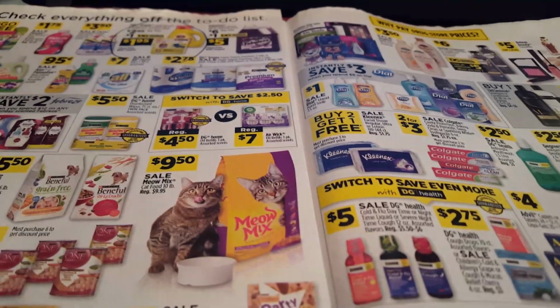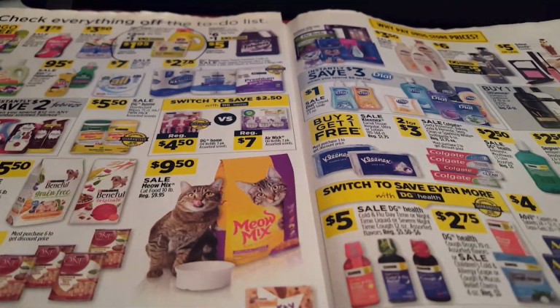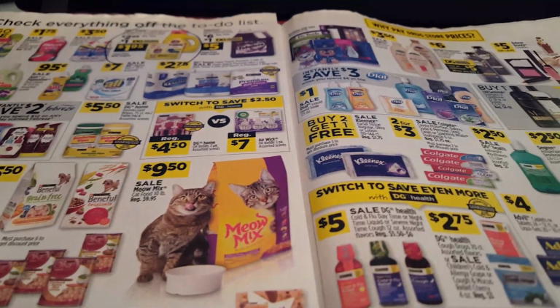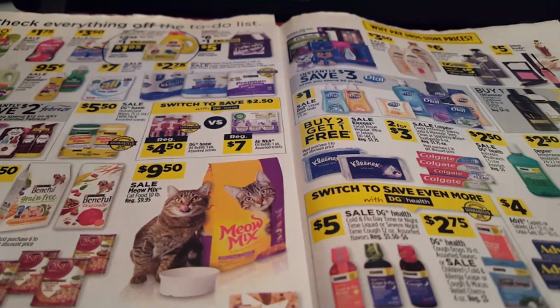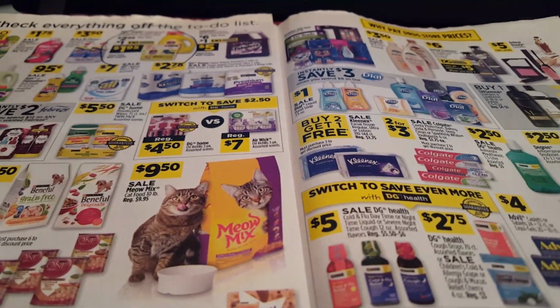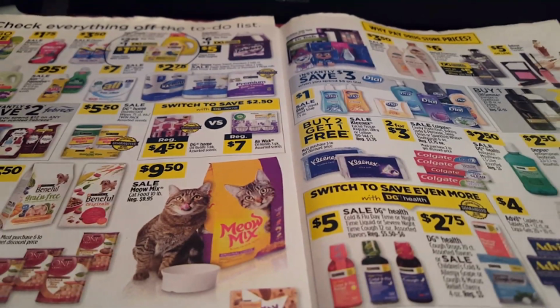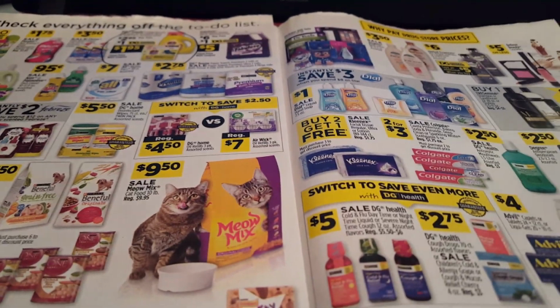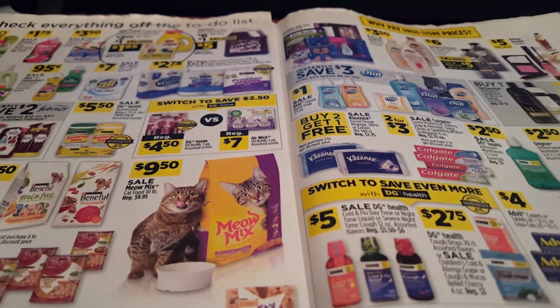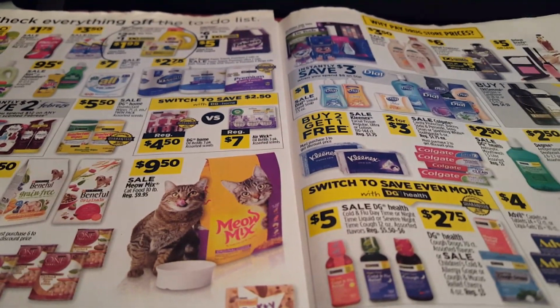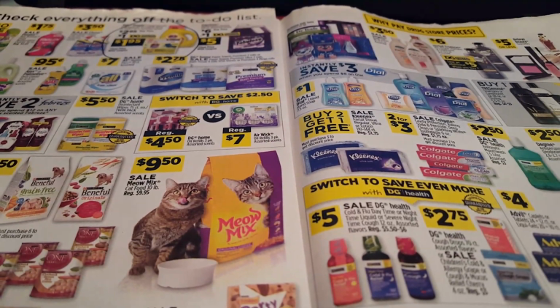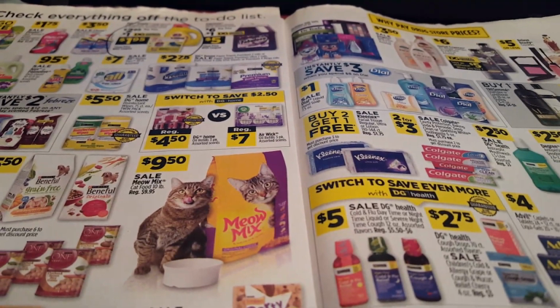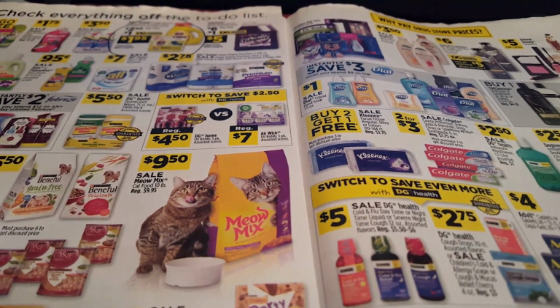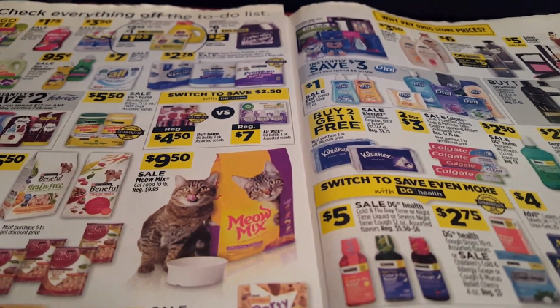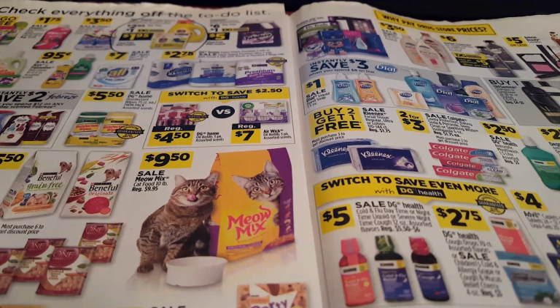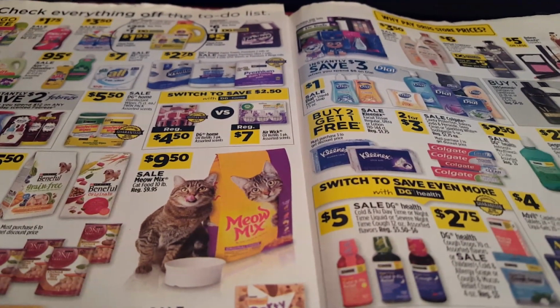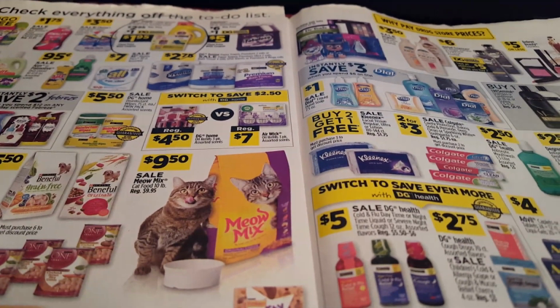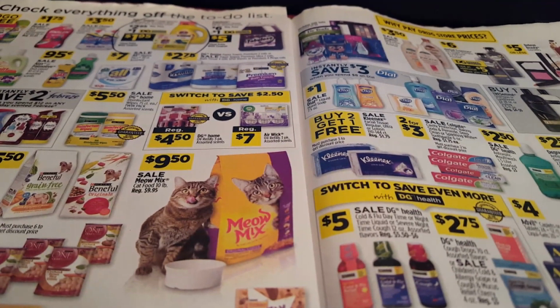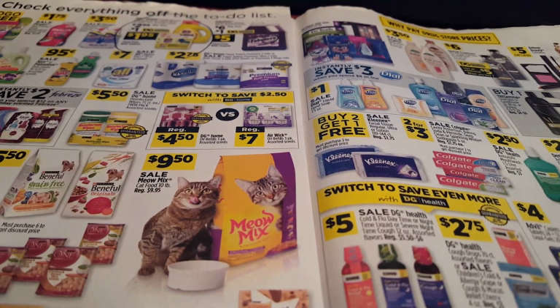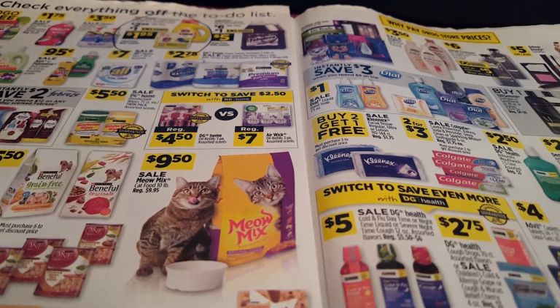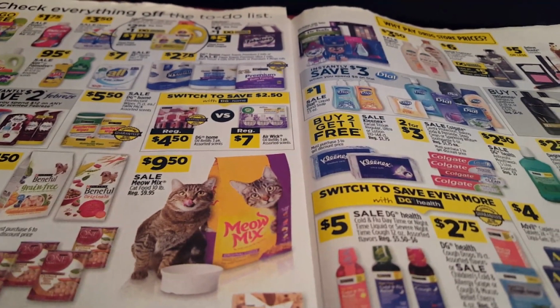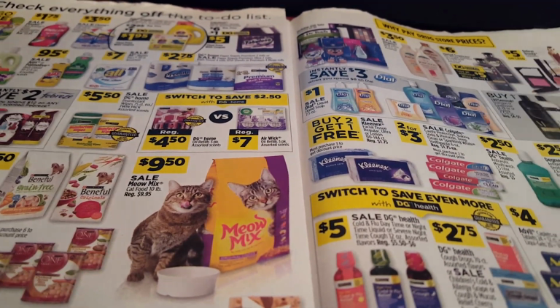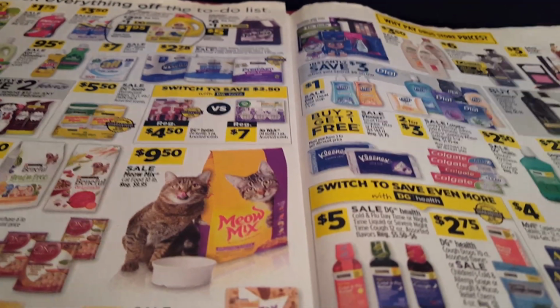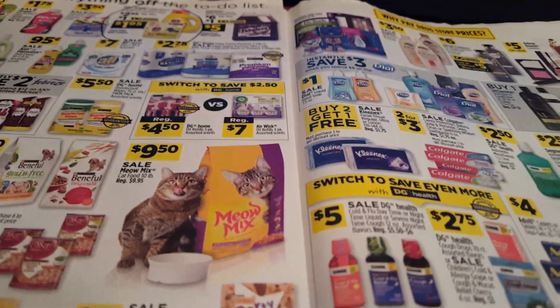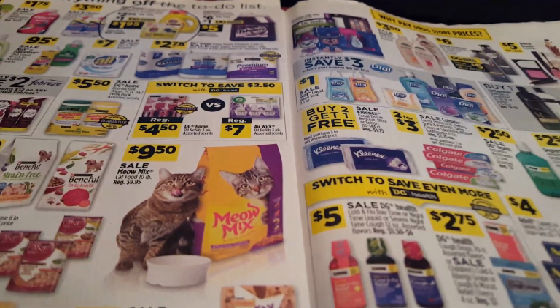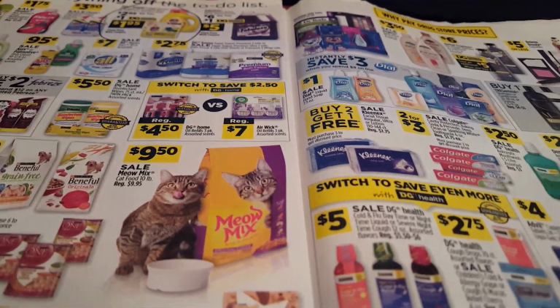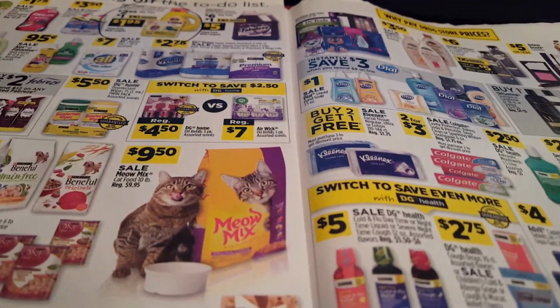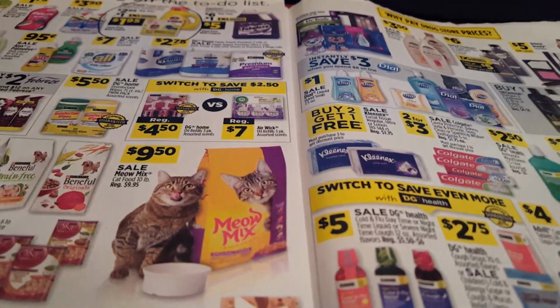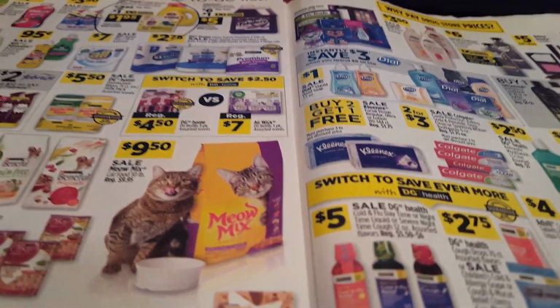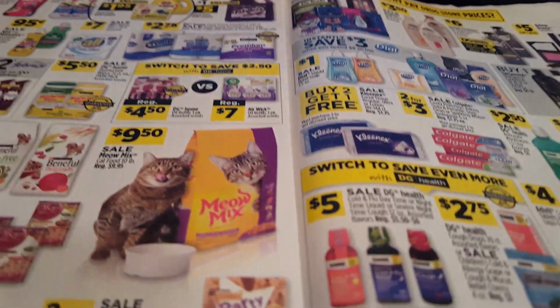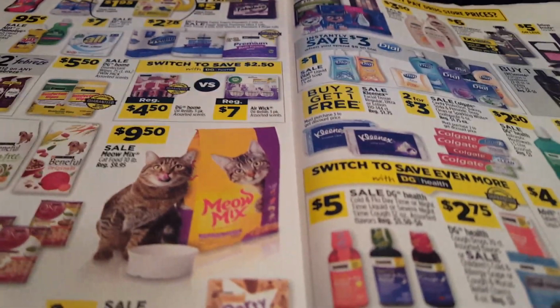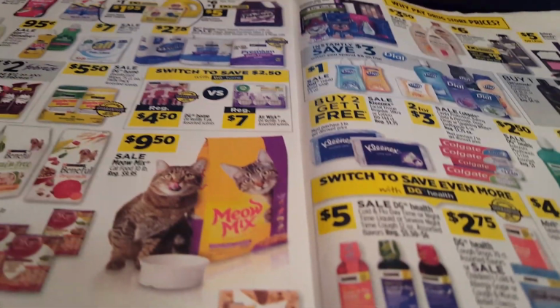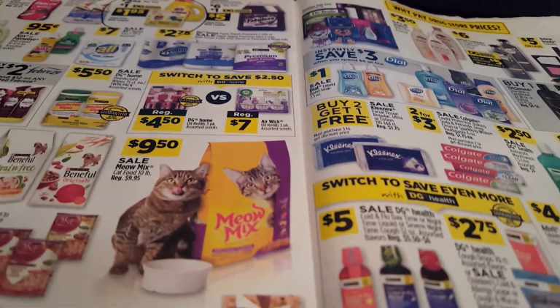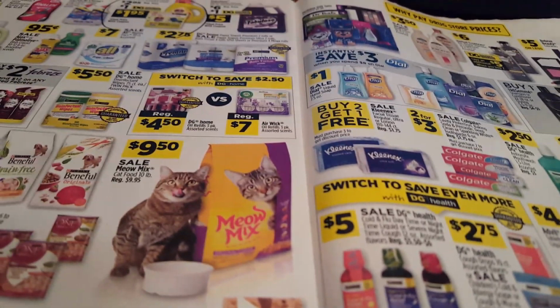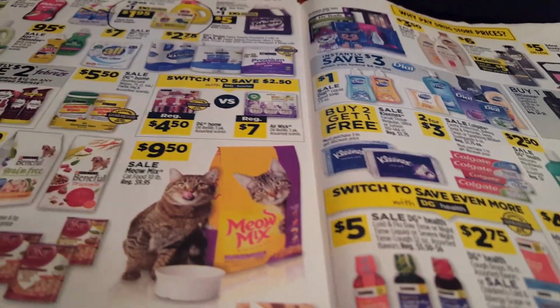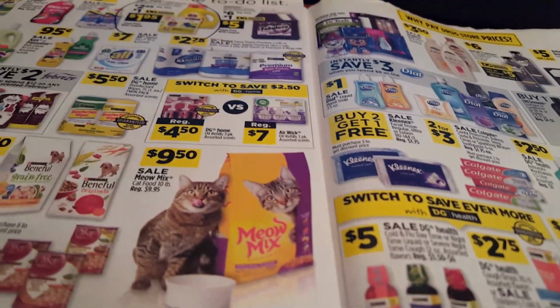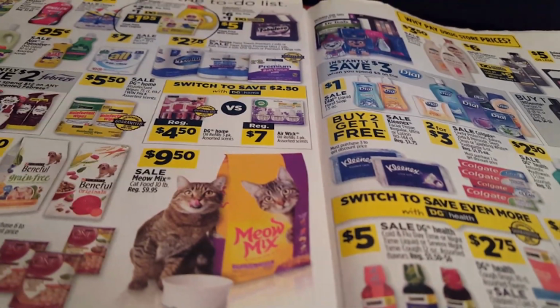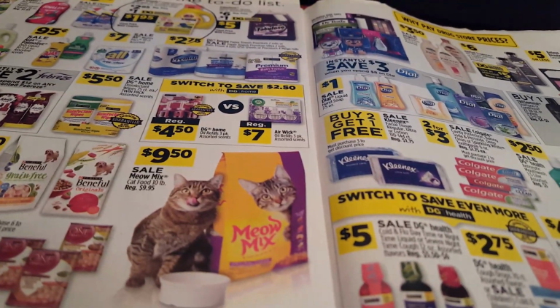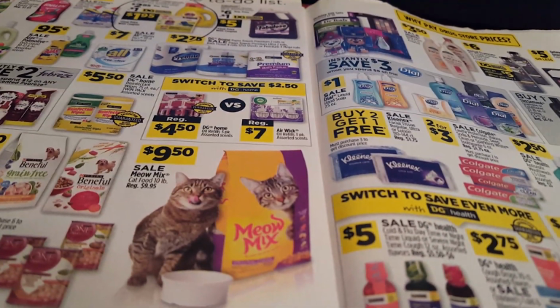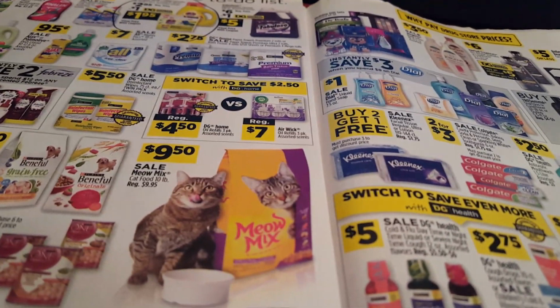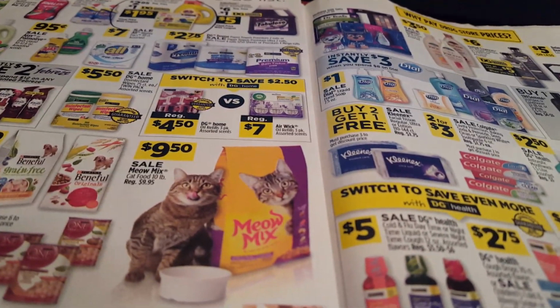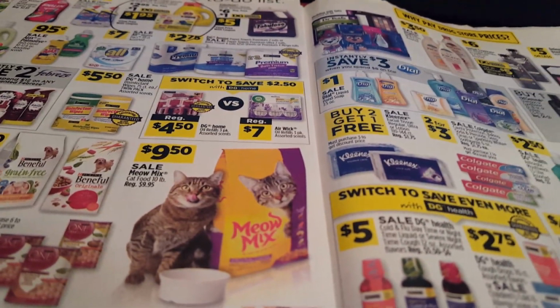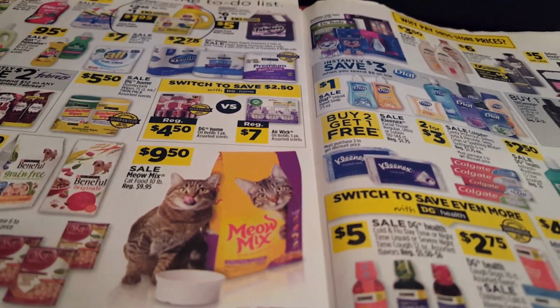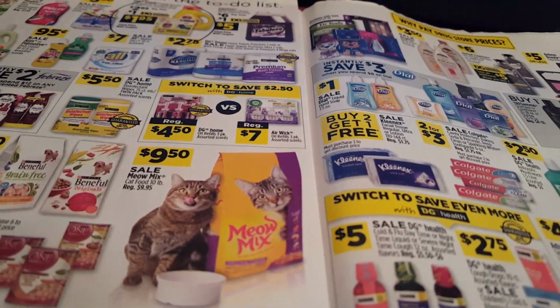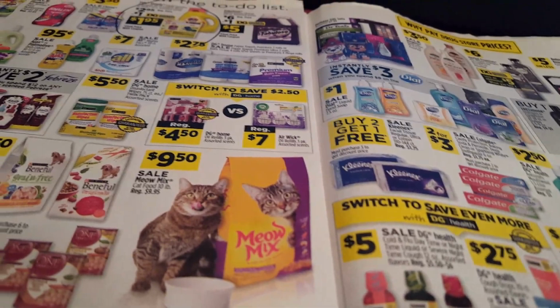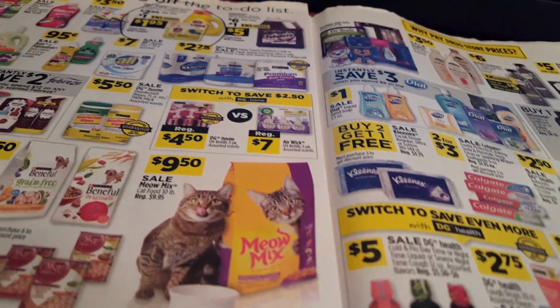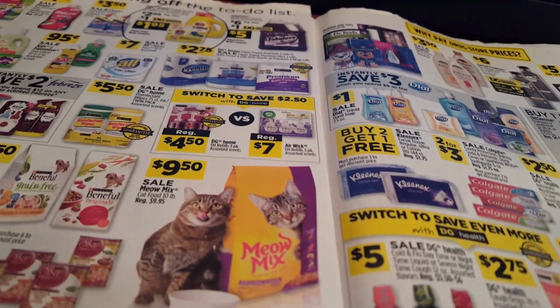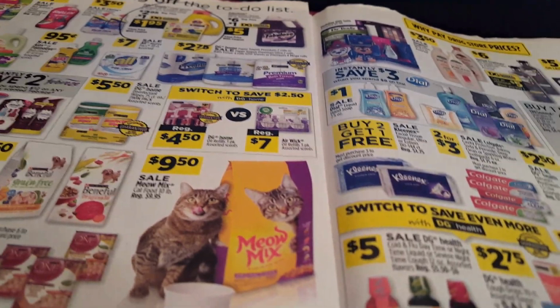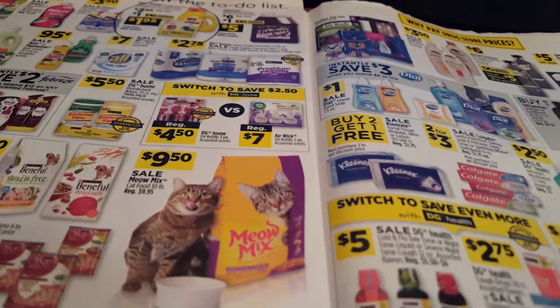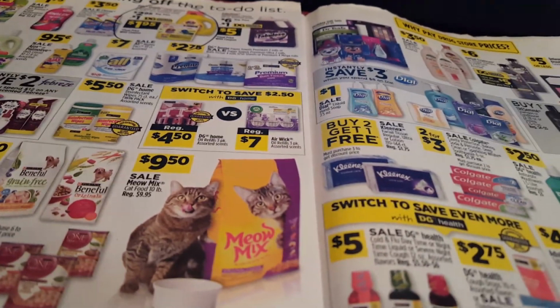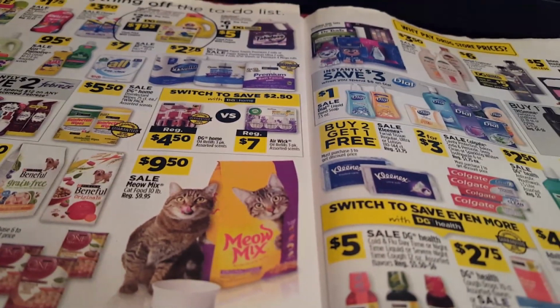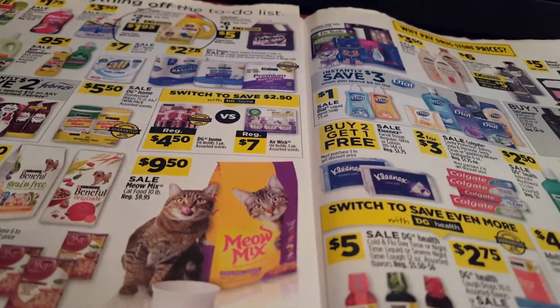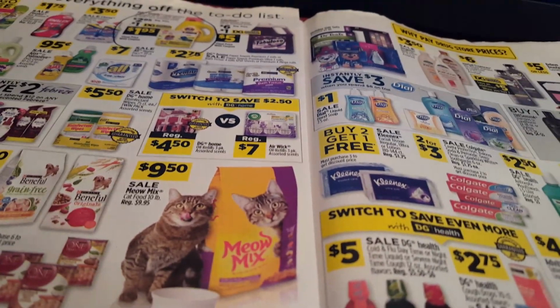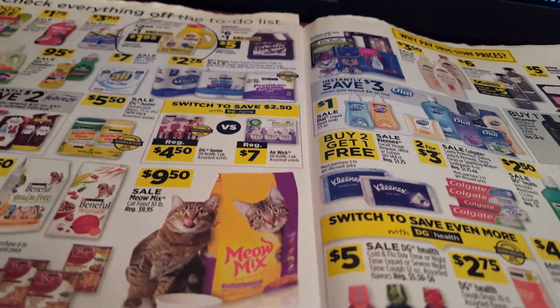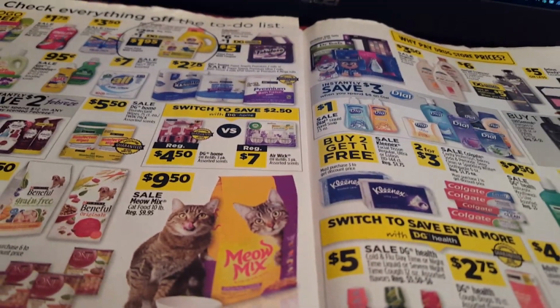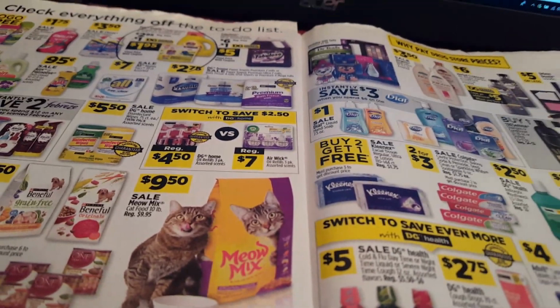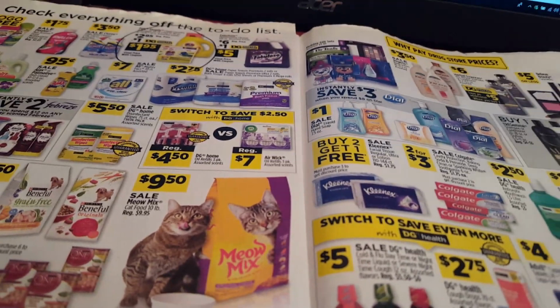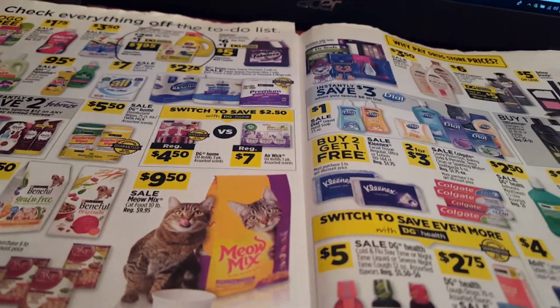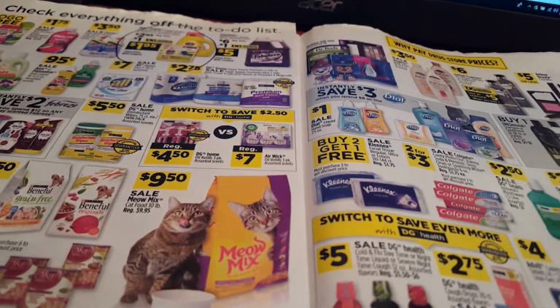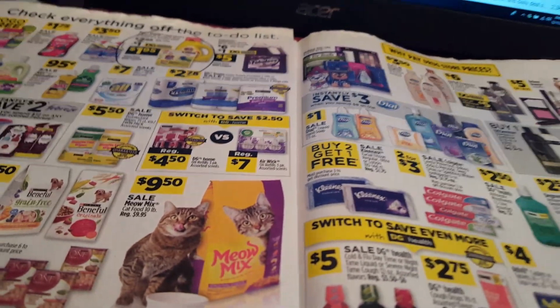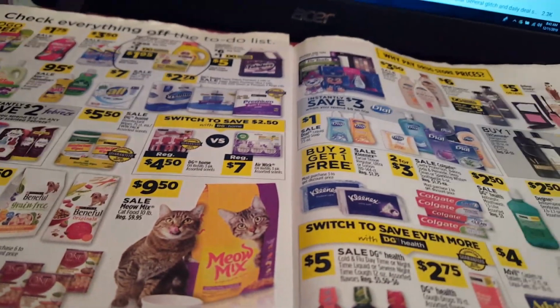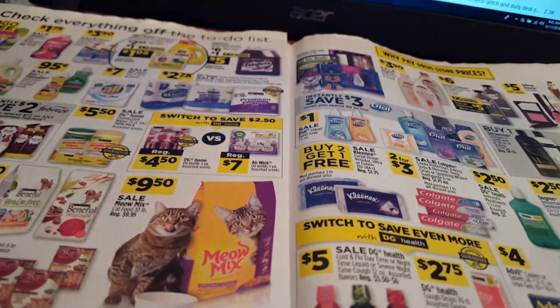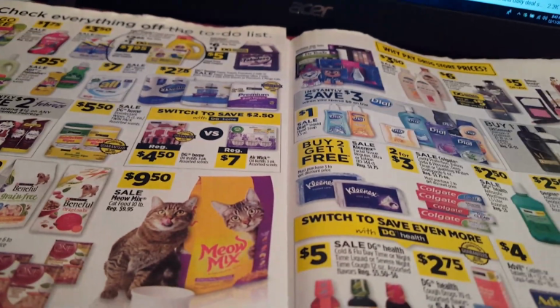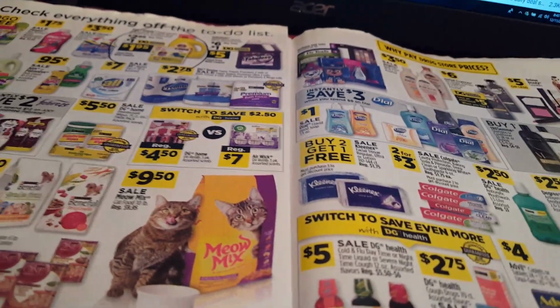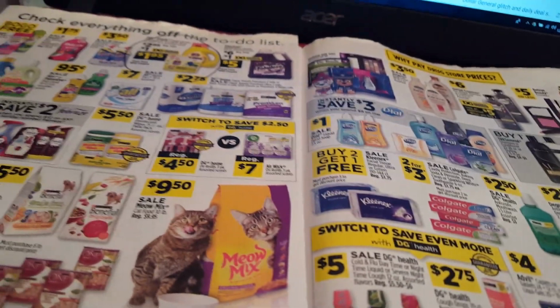Hello guys, and welcome back. It's Ginny, Crazy Country Couponer, and it's time for our daily dilly.